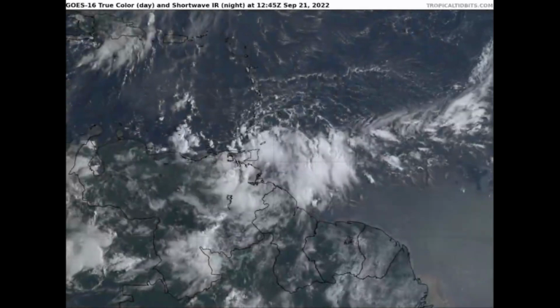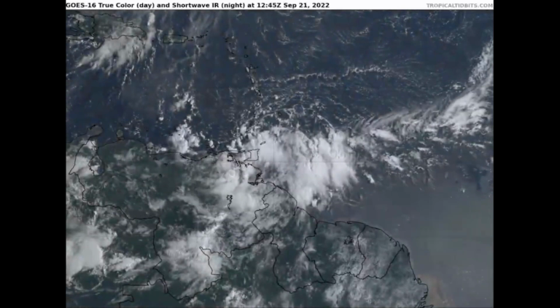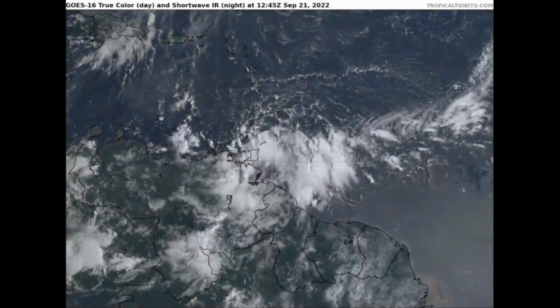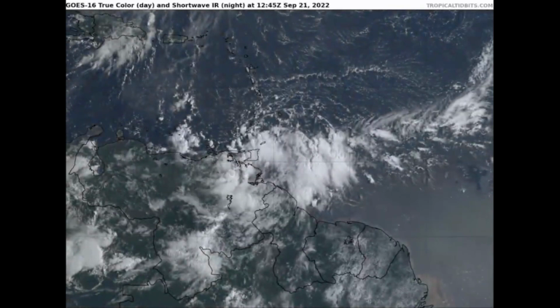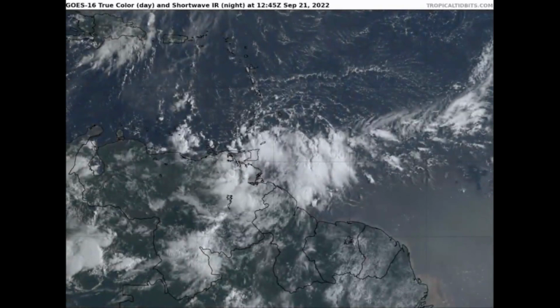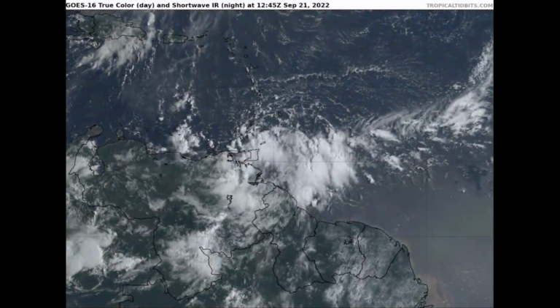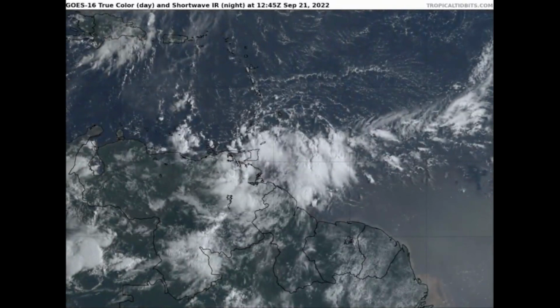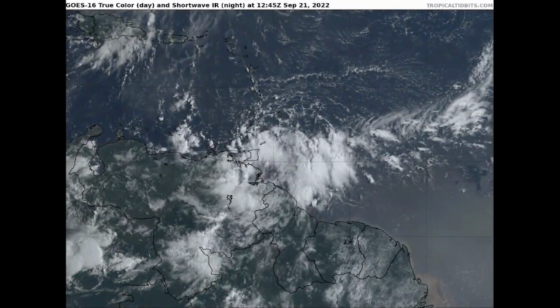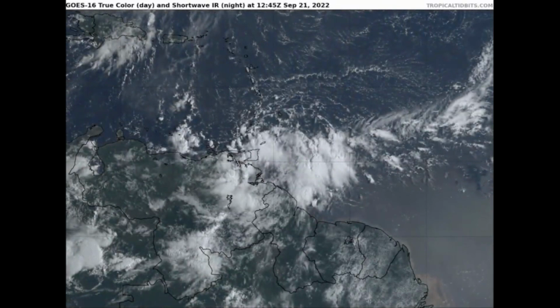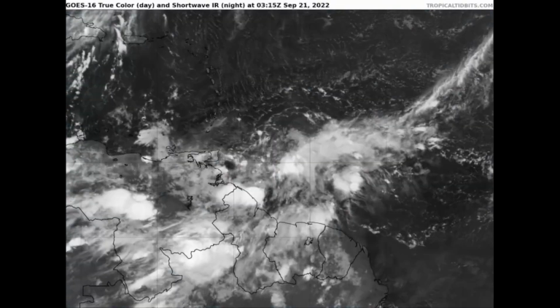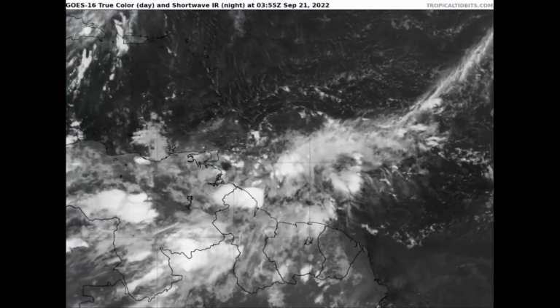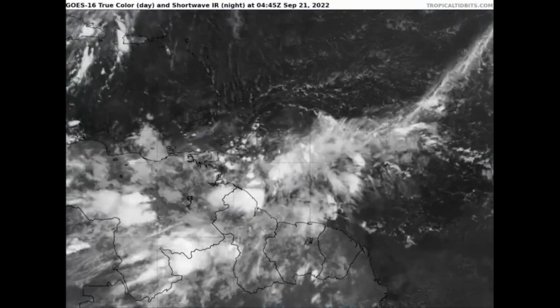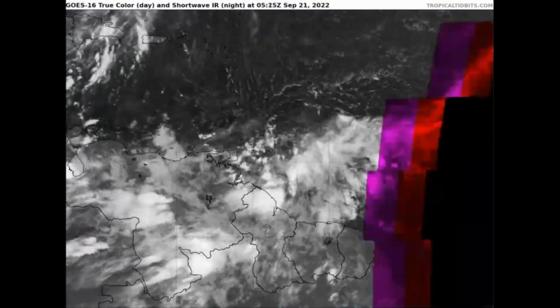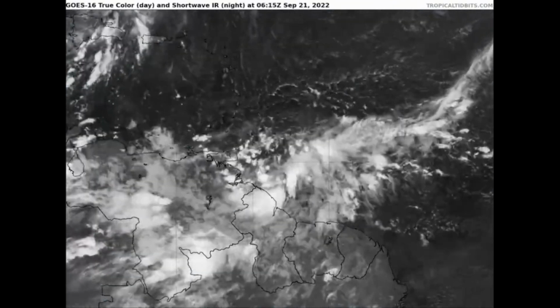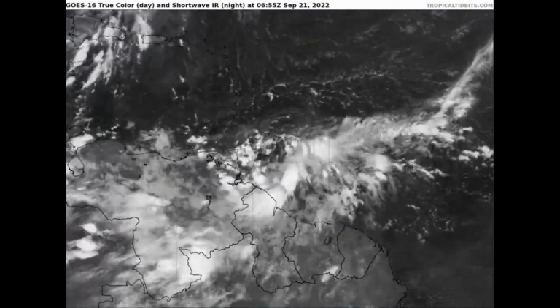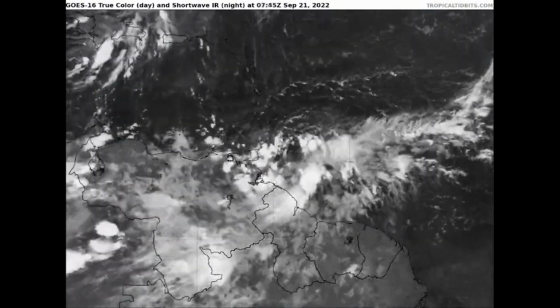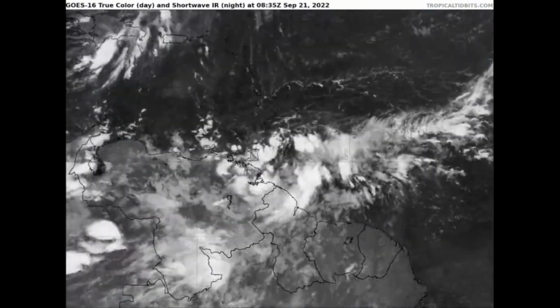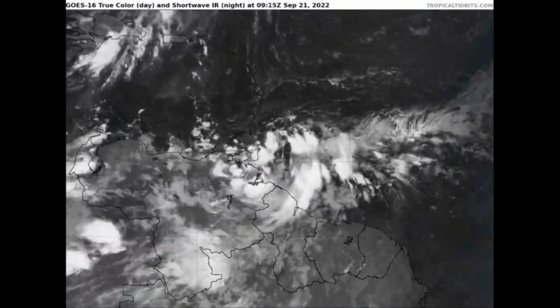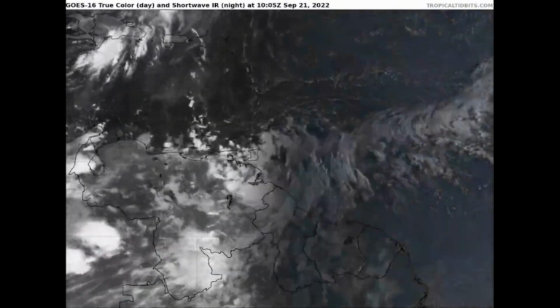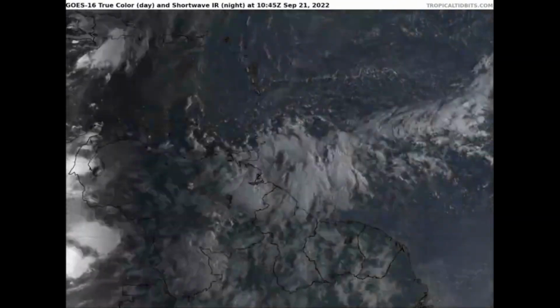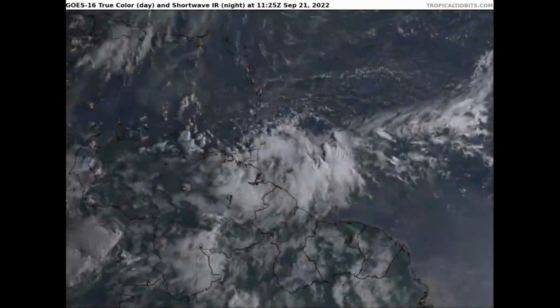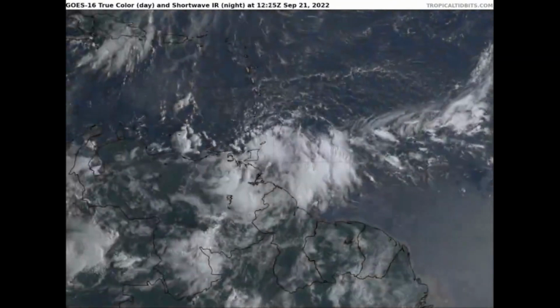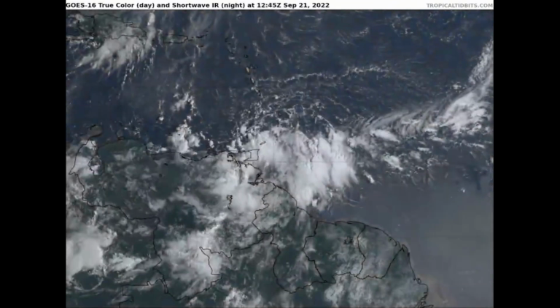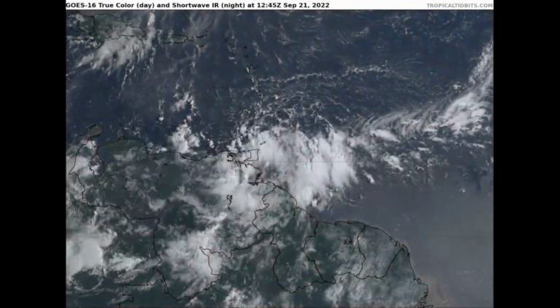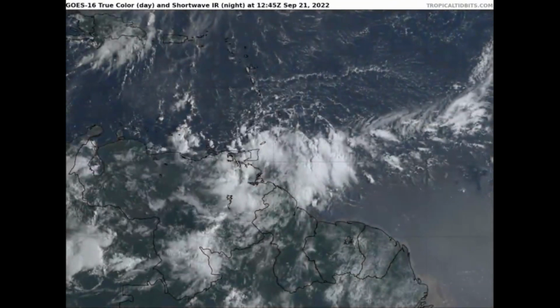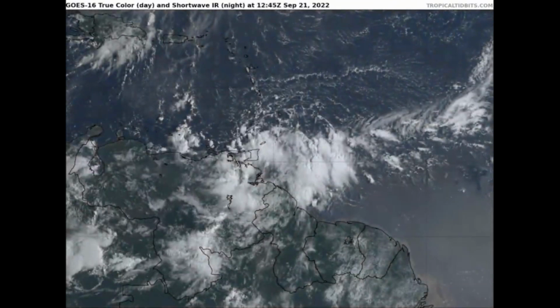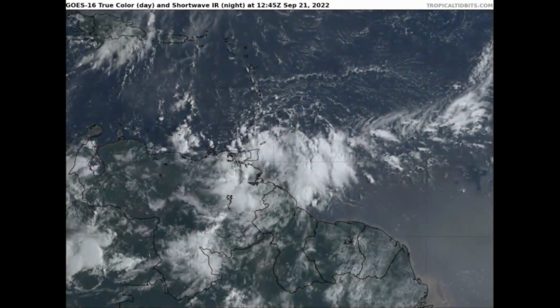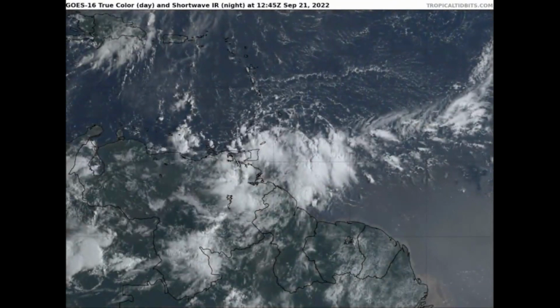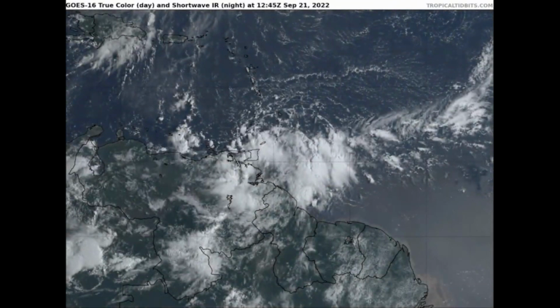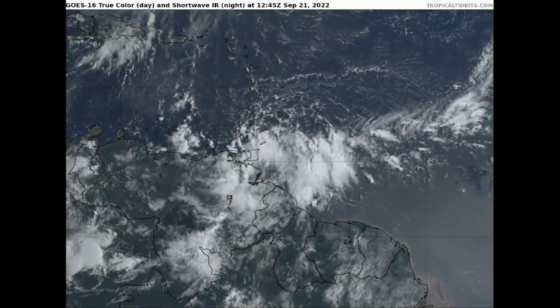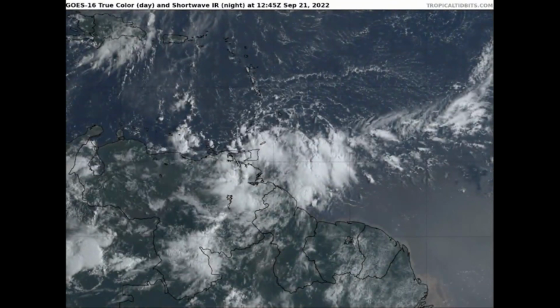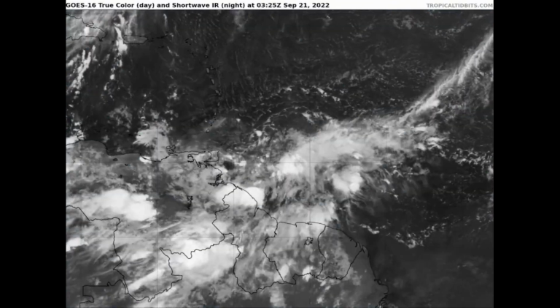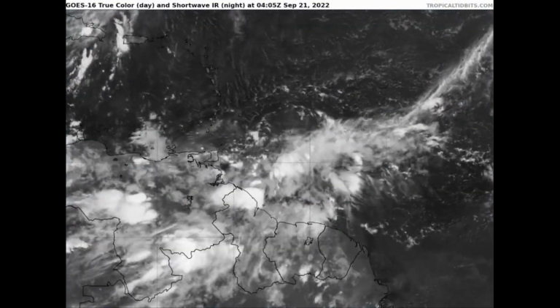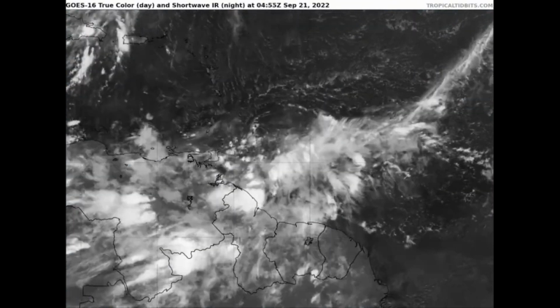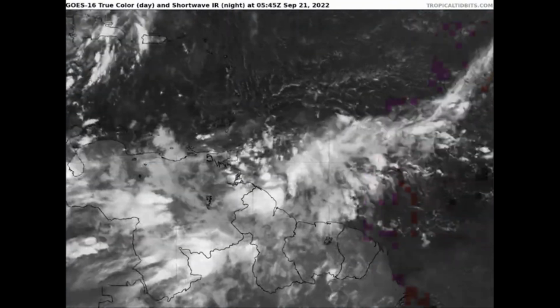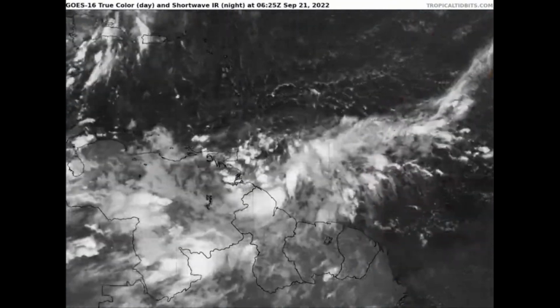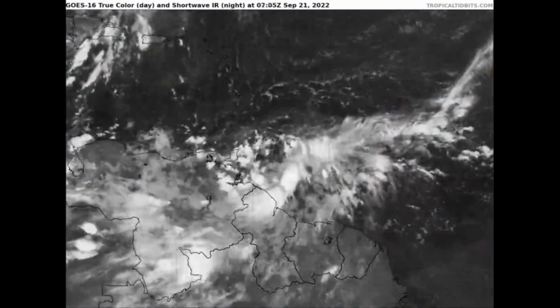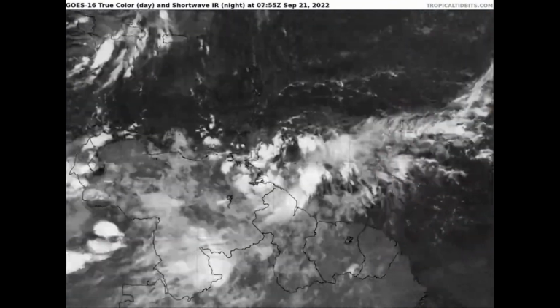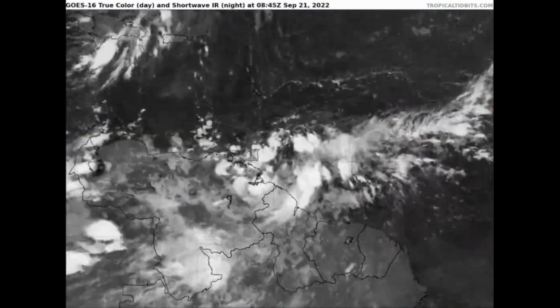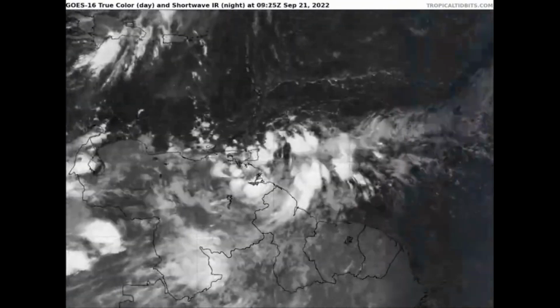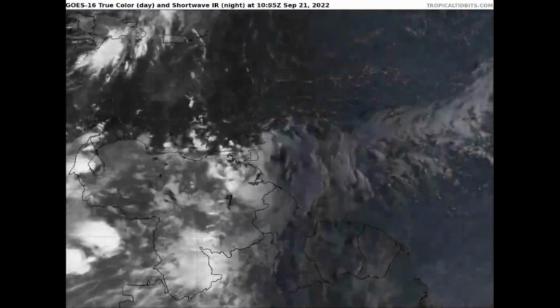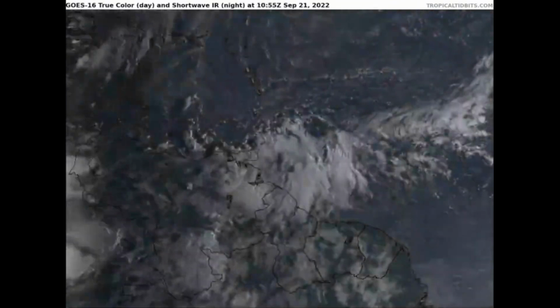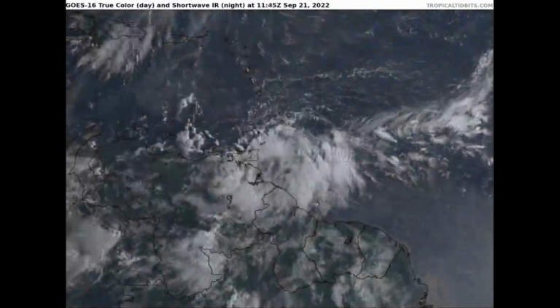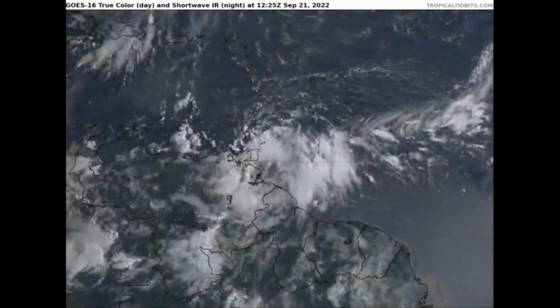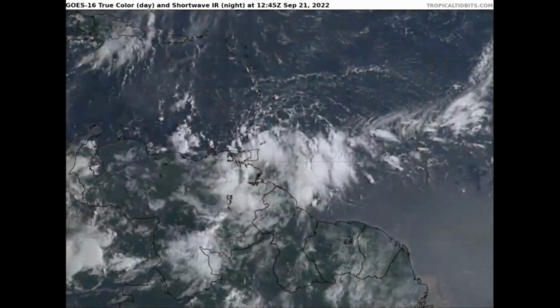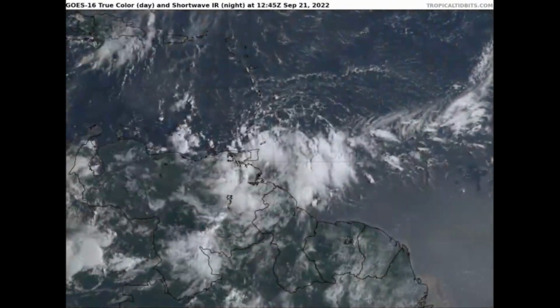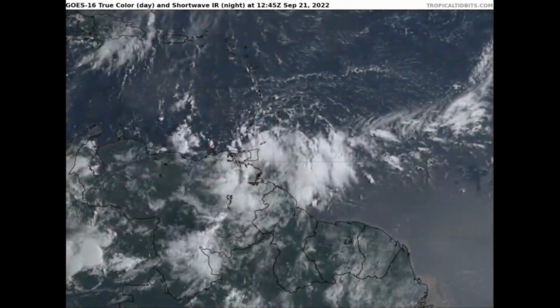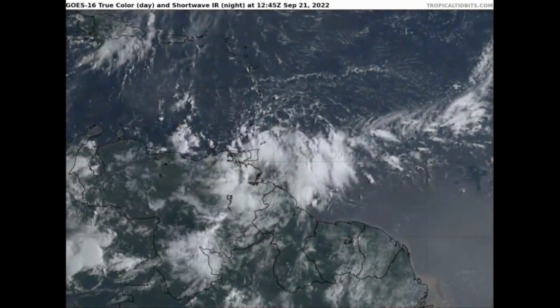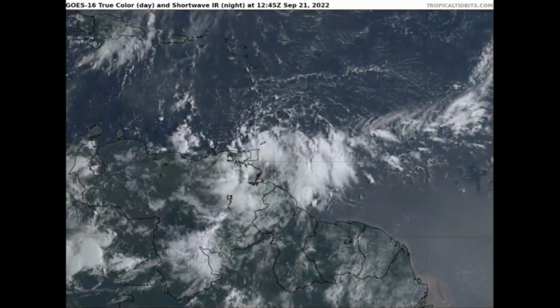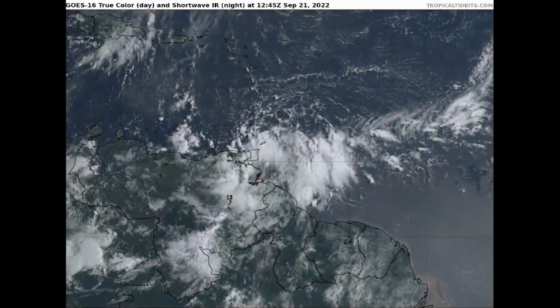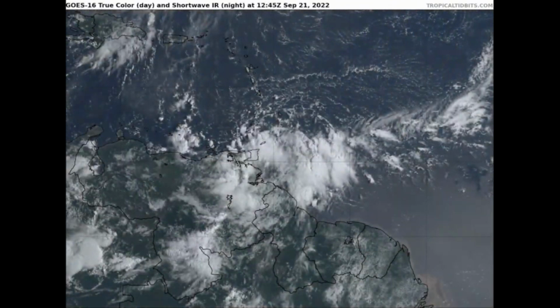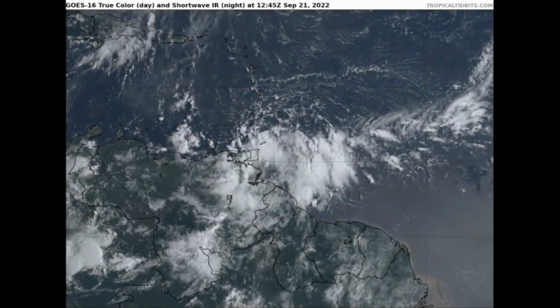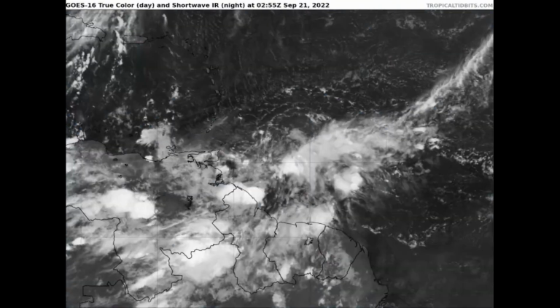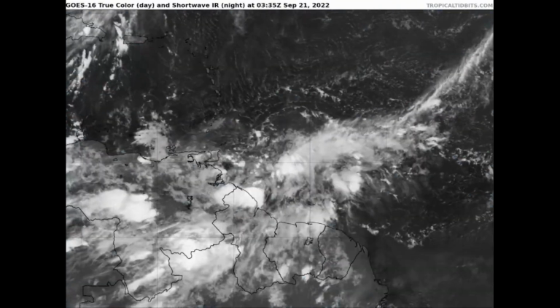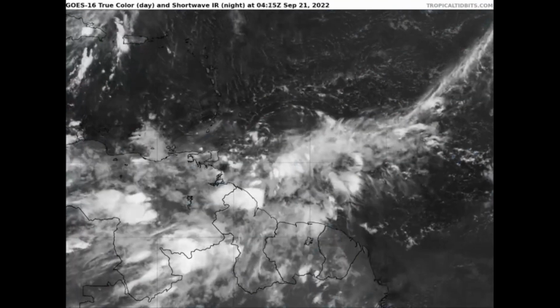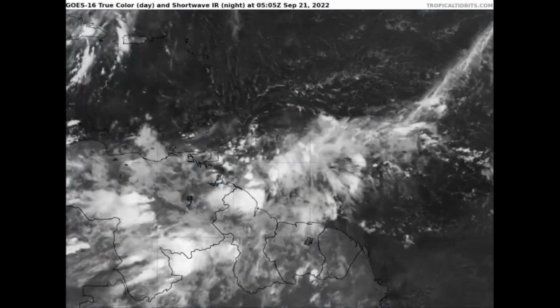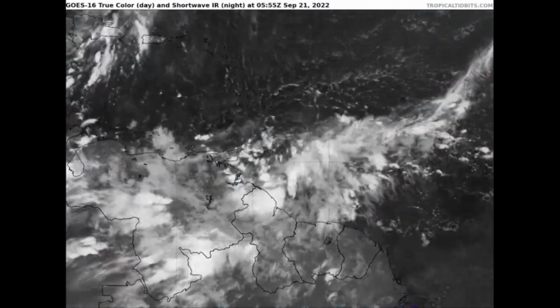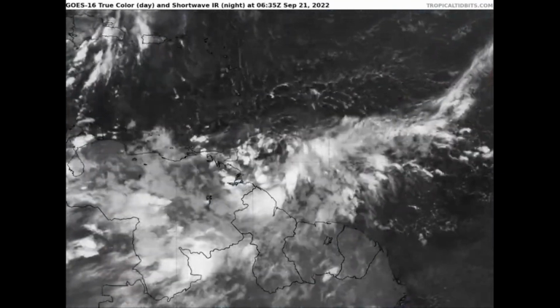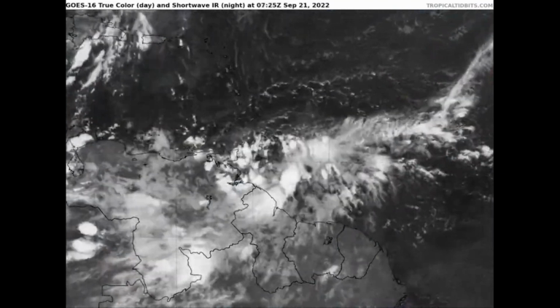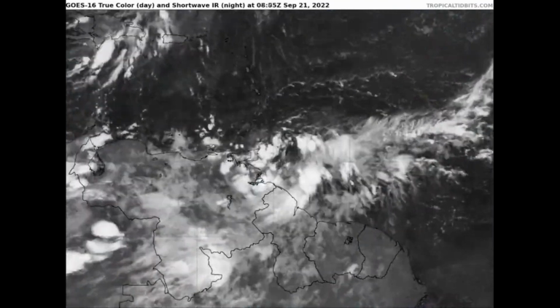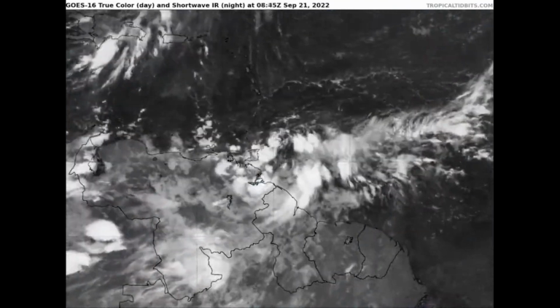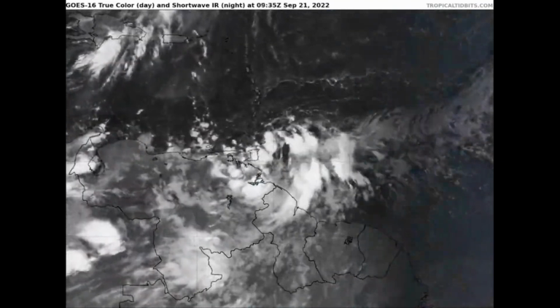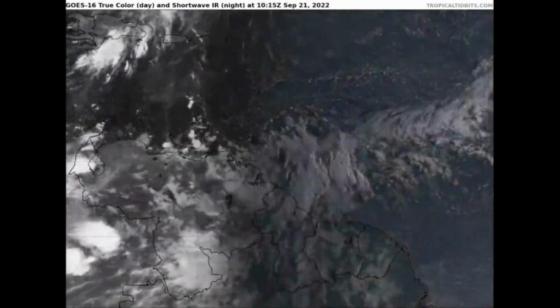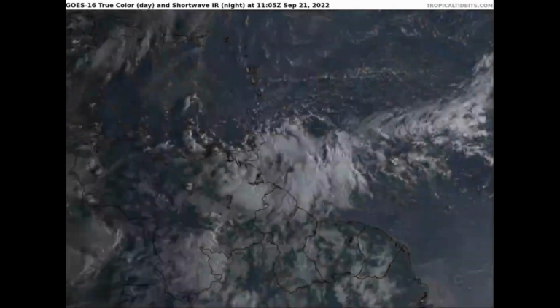We are also watching Invest 98L as it heads into the Caribbean, with a 90% chance of tropical formation in the next 5 days.